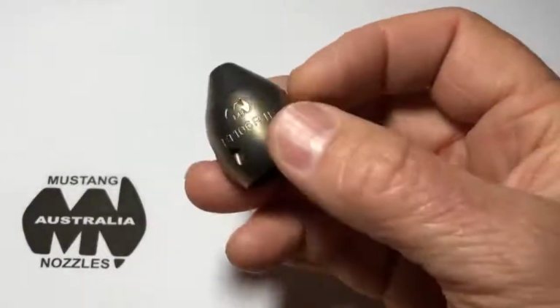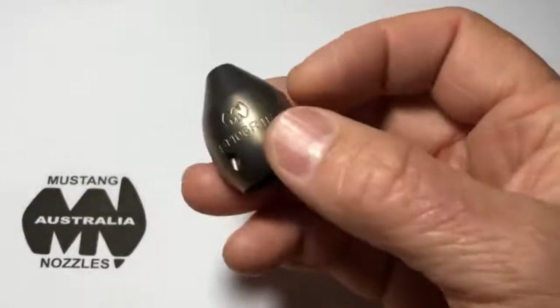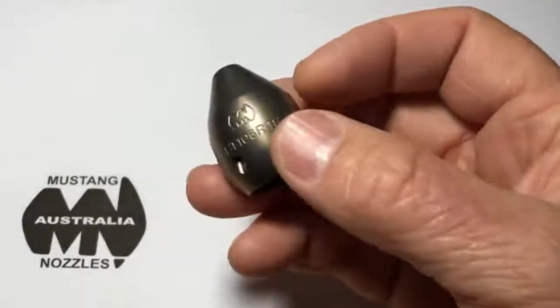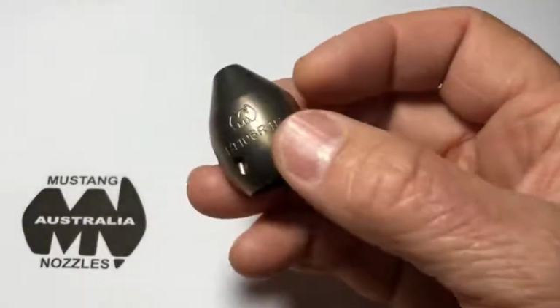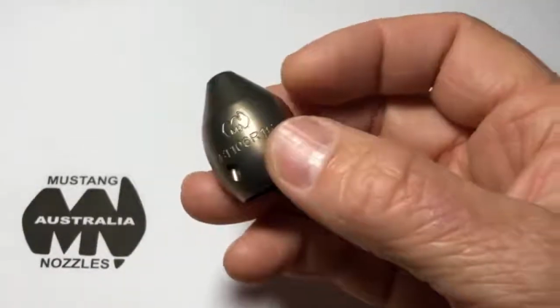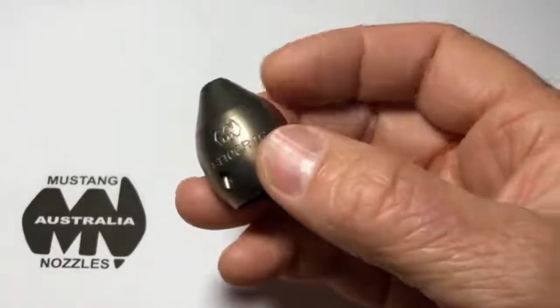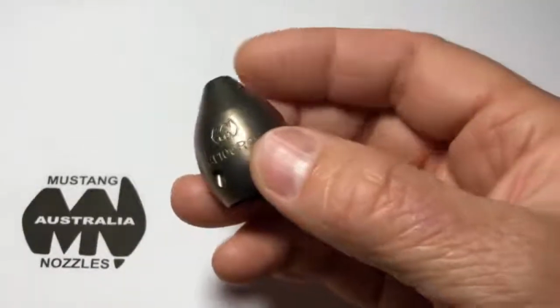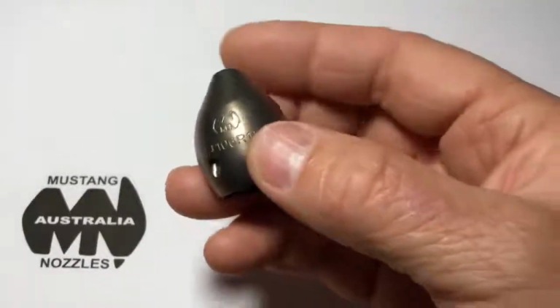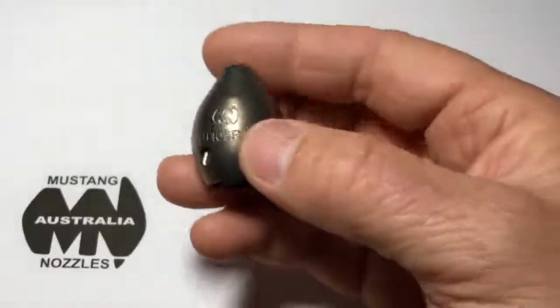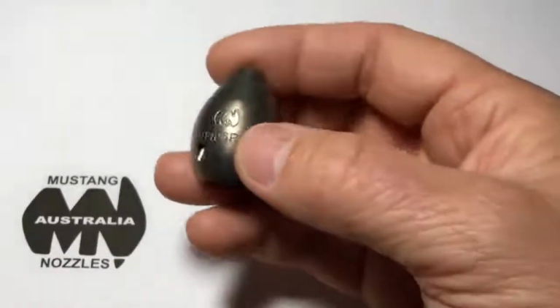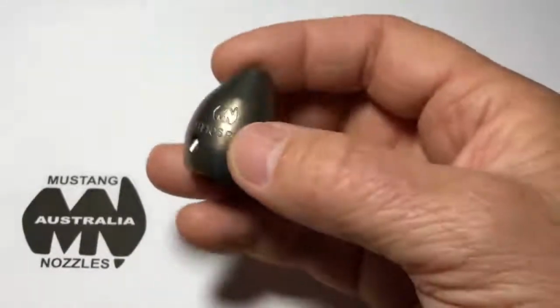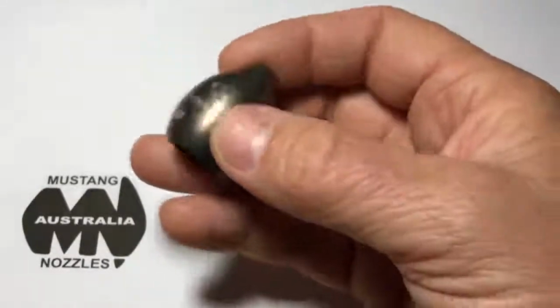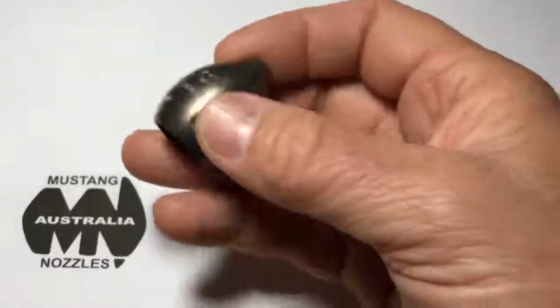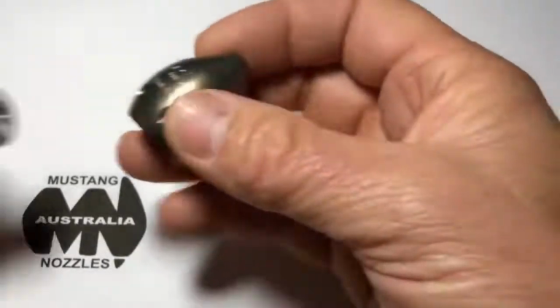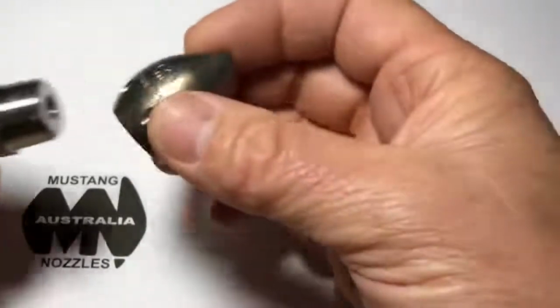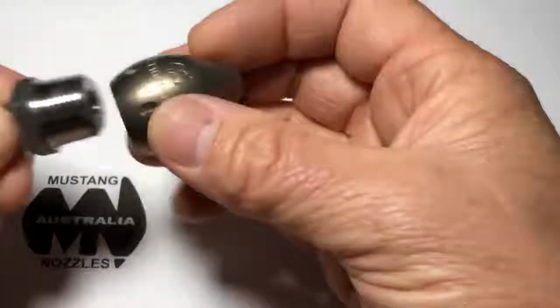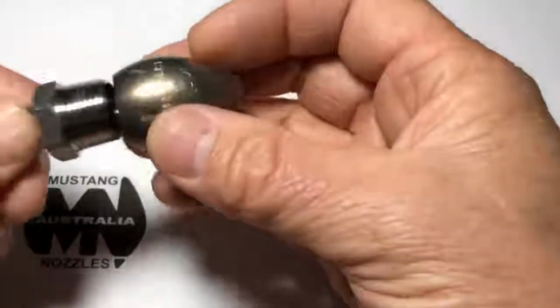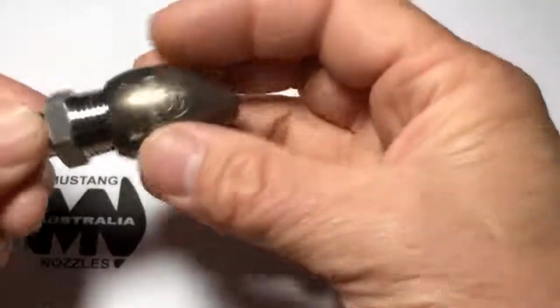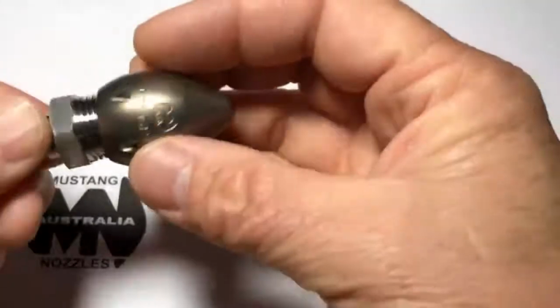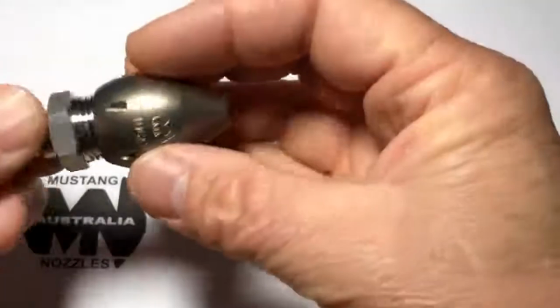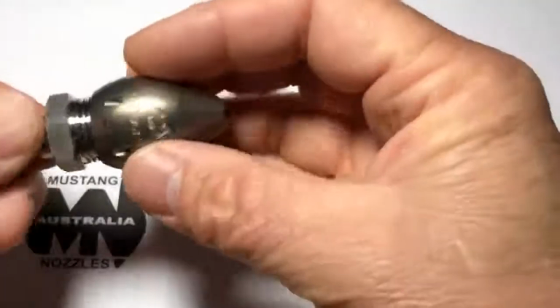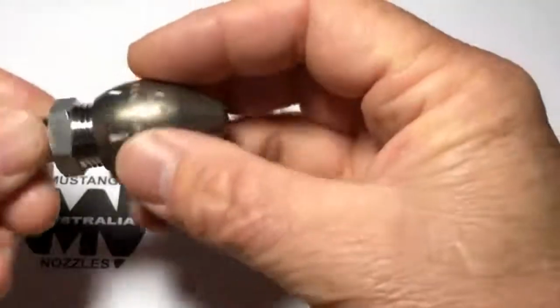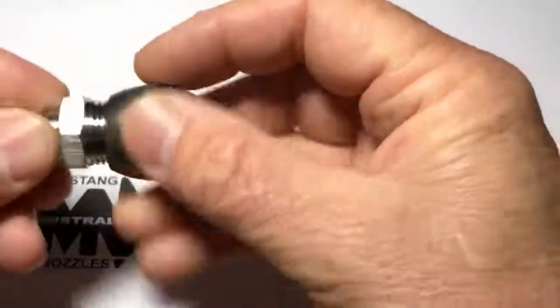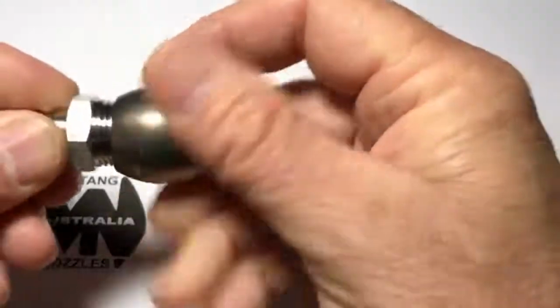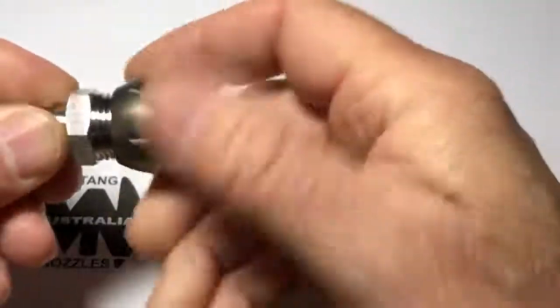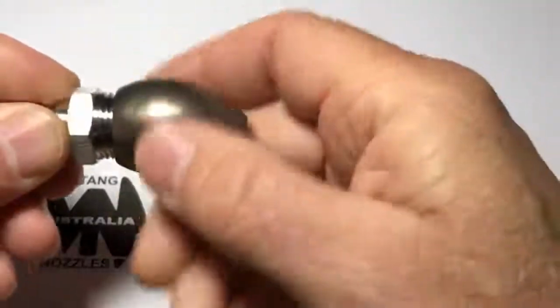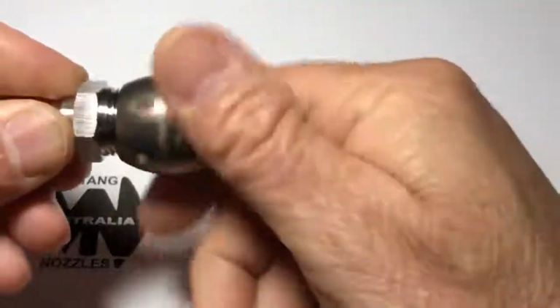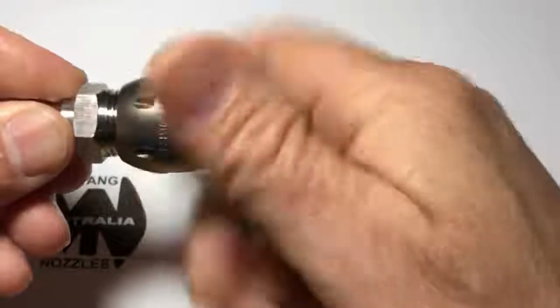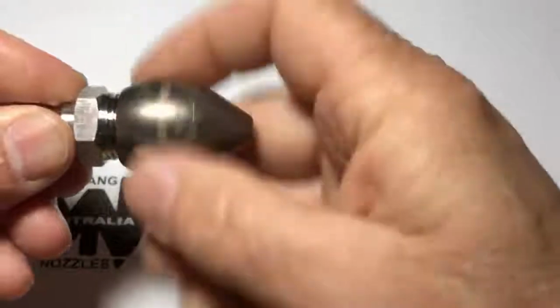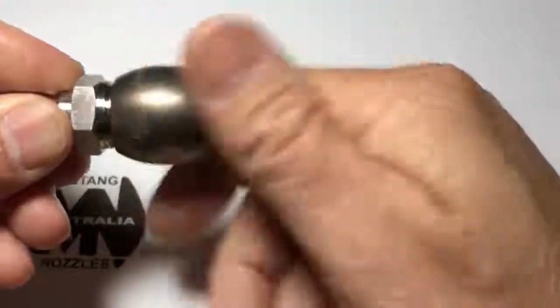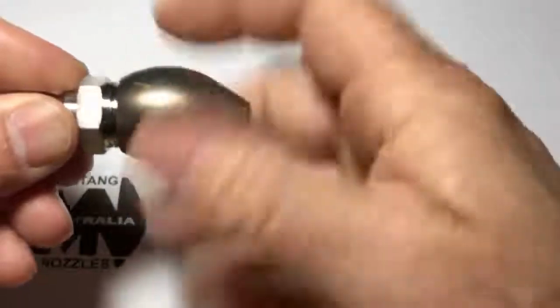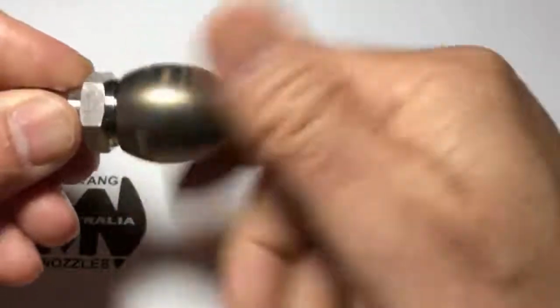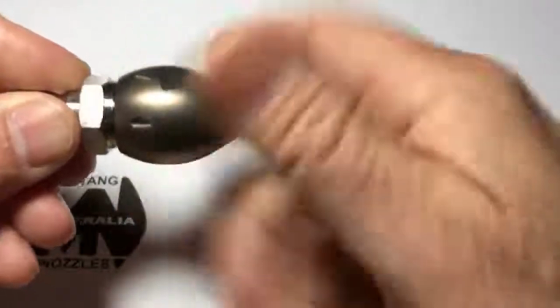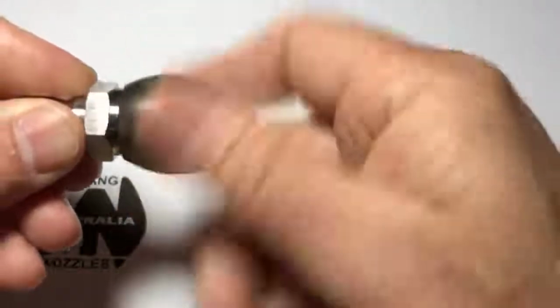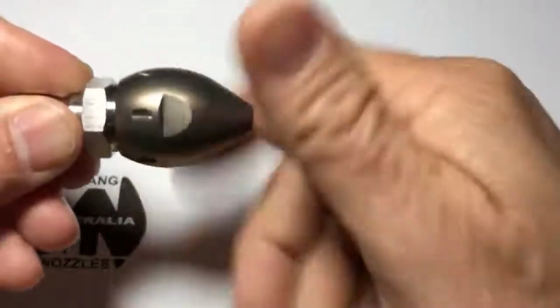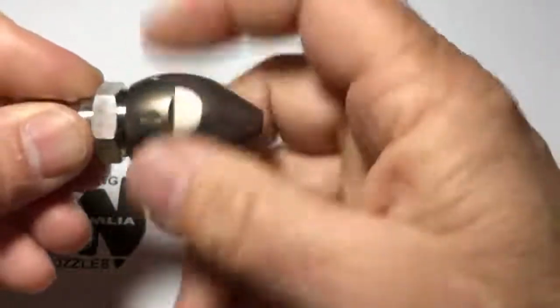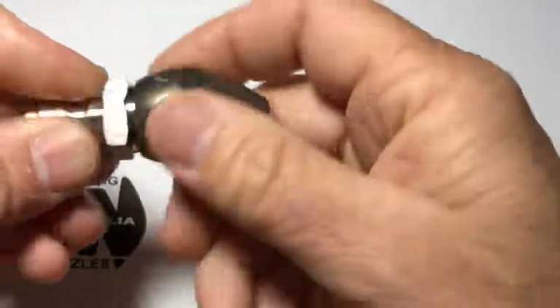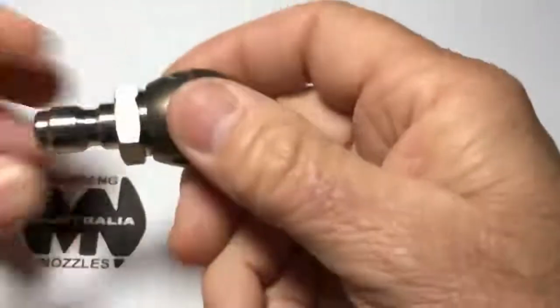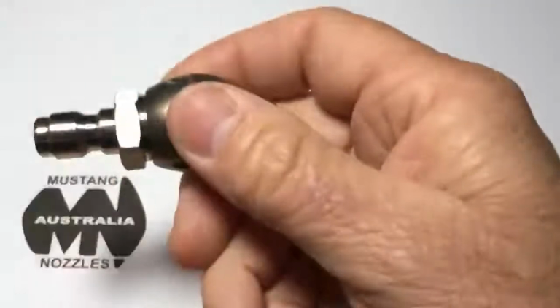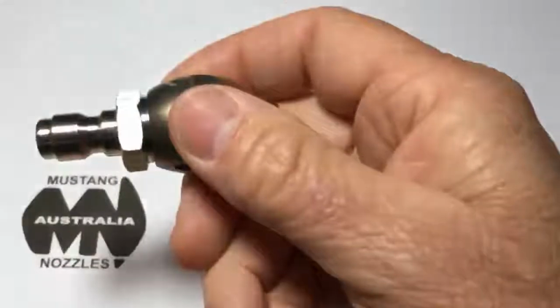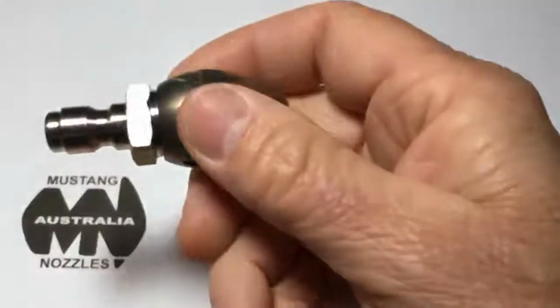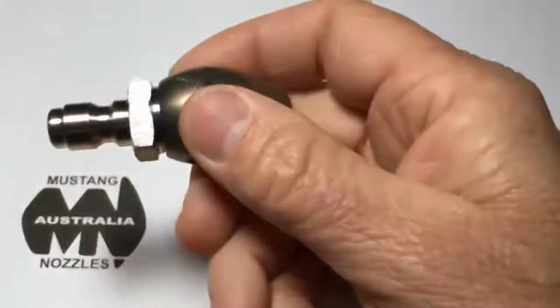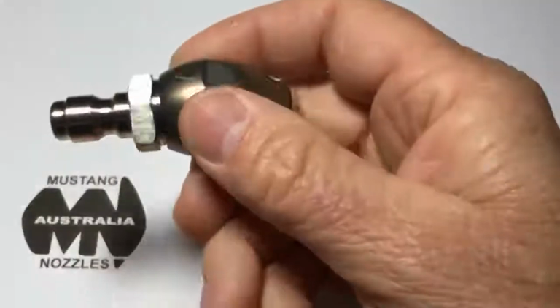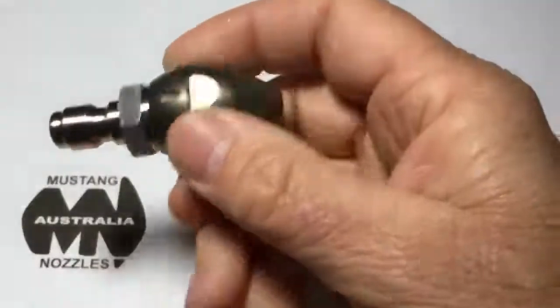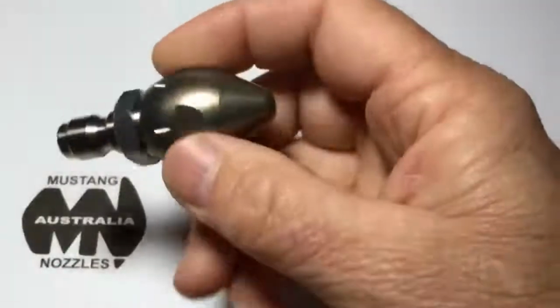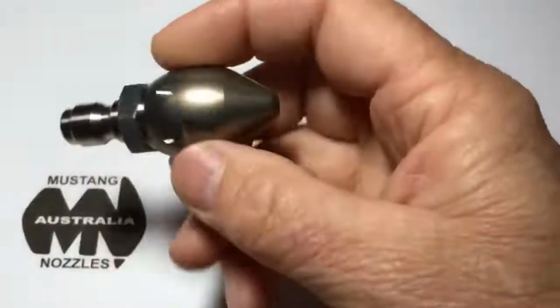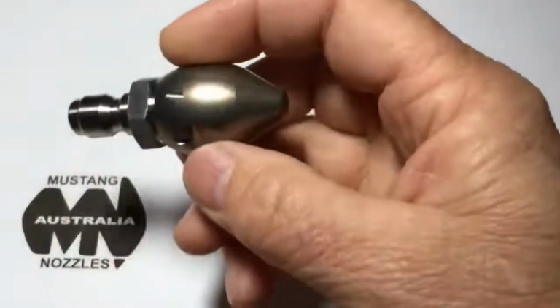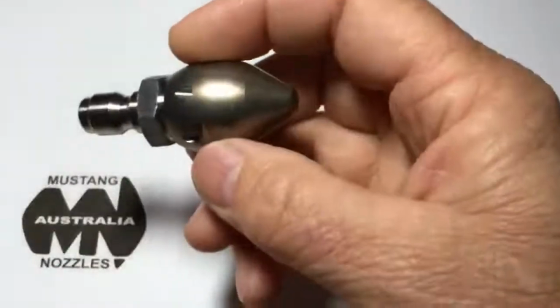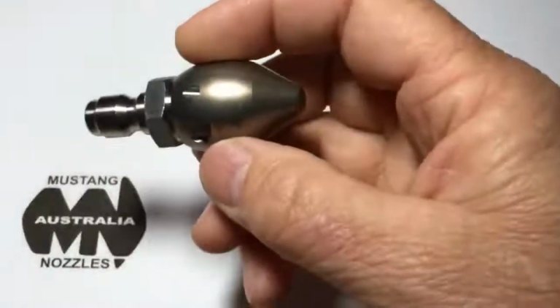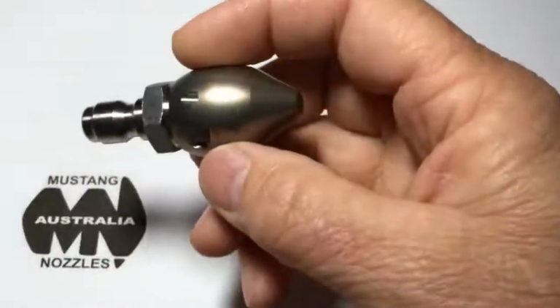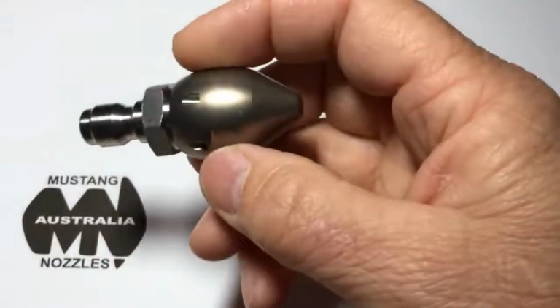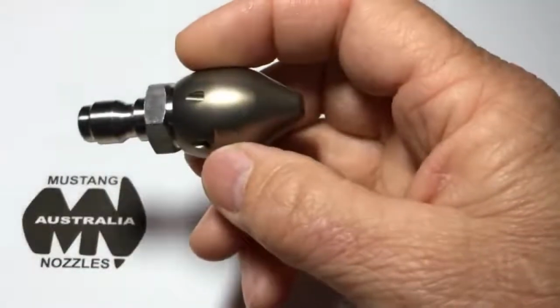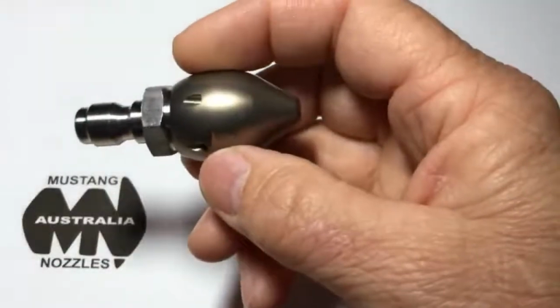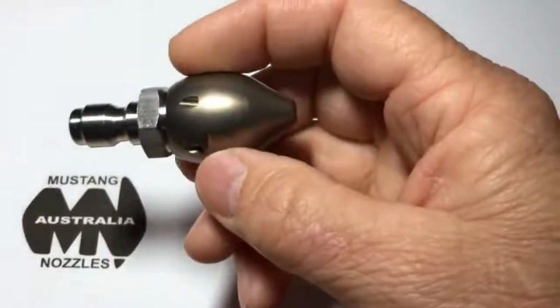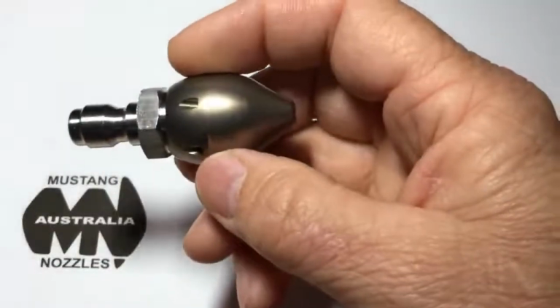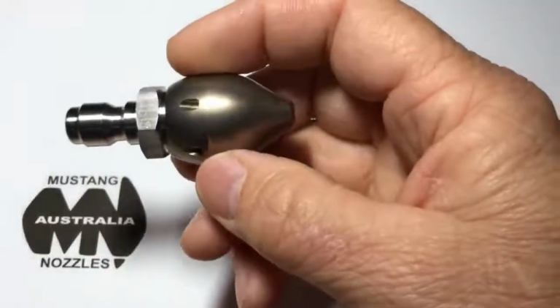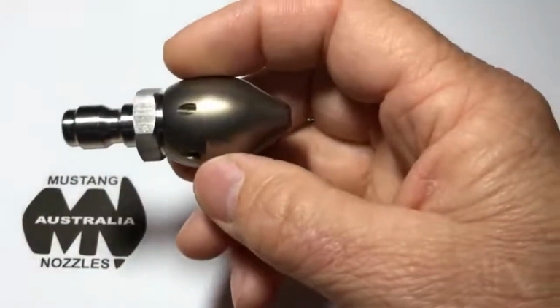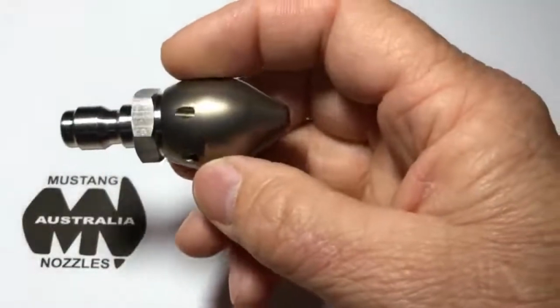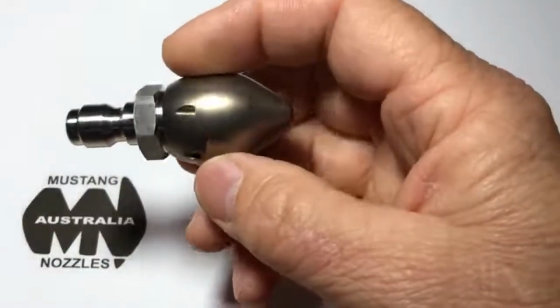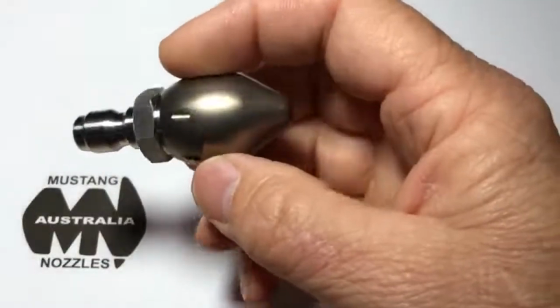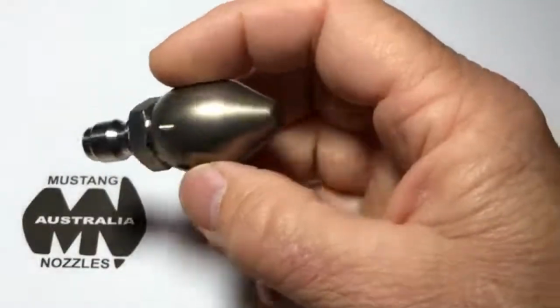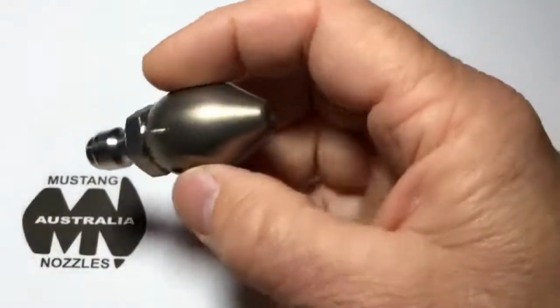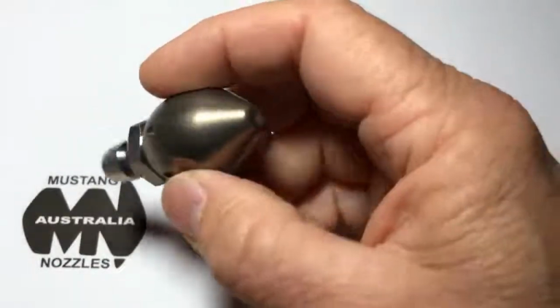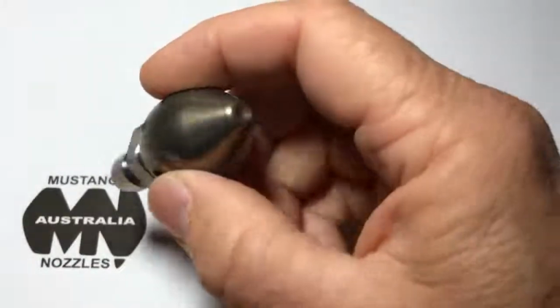These can be screwed straight into a Kukulis fitting, and that way you can snap it straight onto a 3-8th fitting on a 3-8th hose.